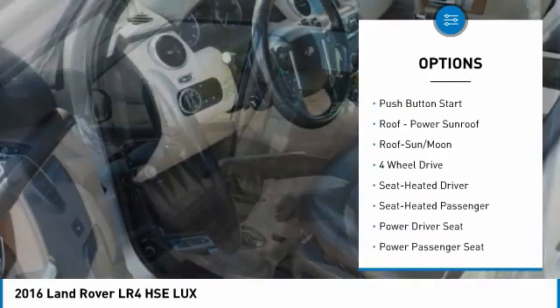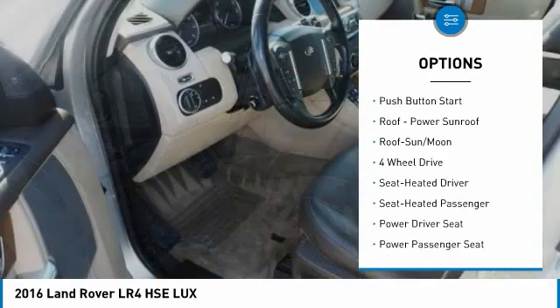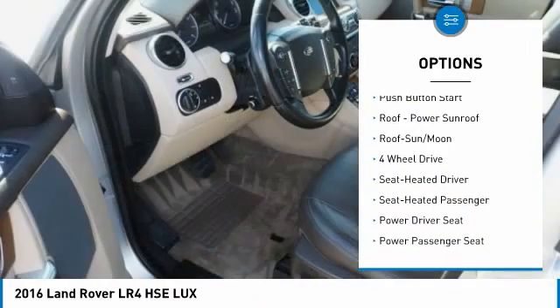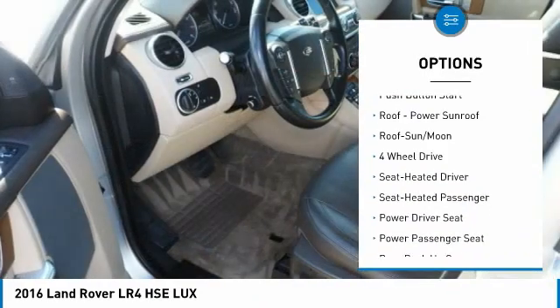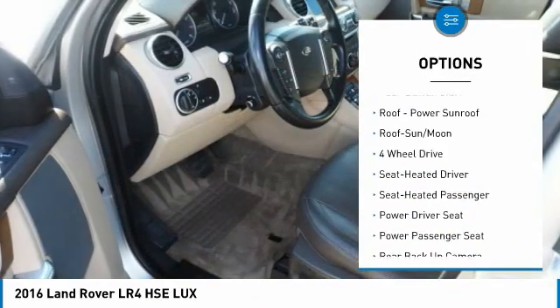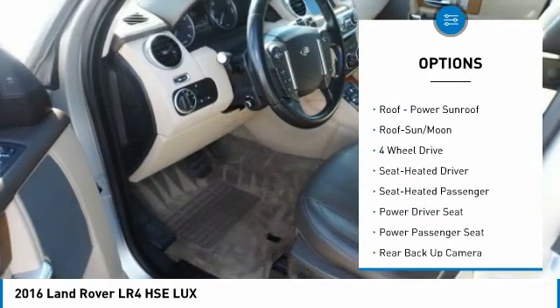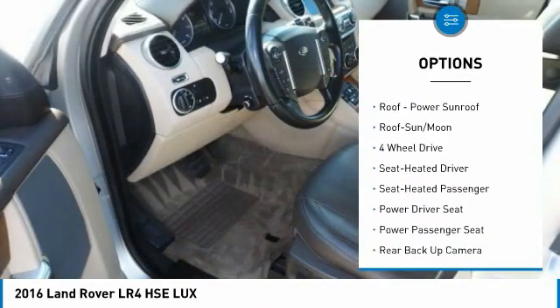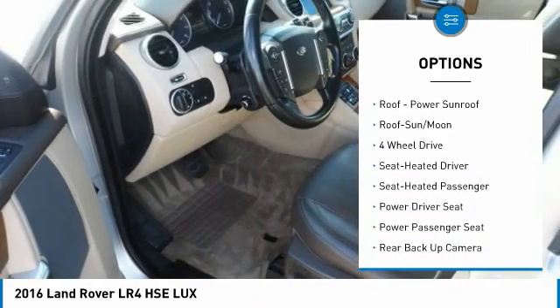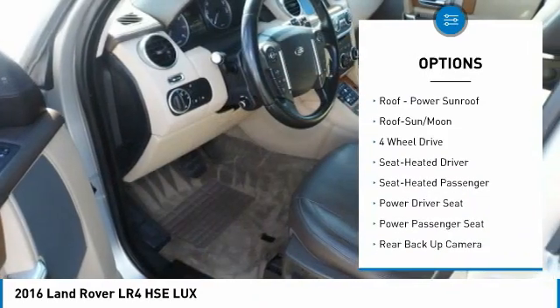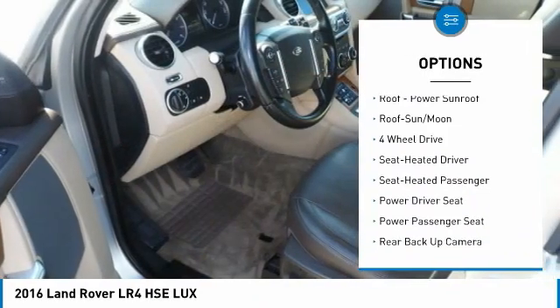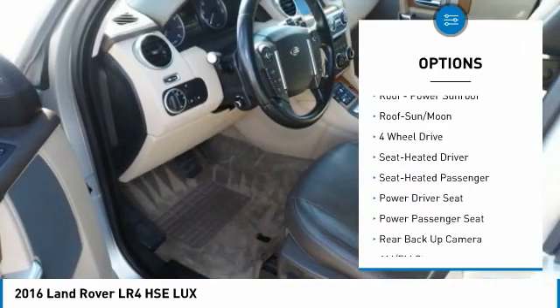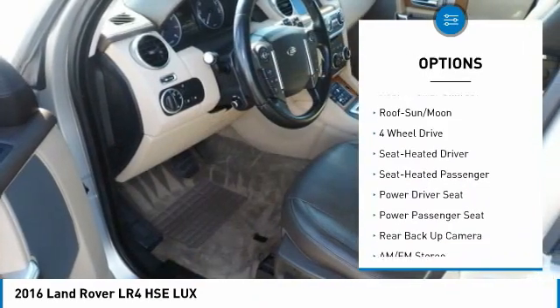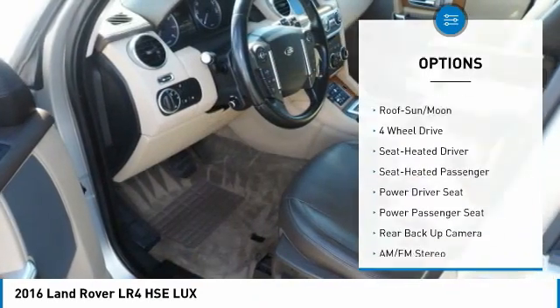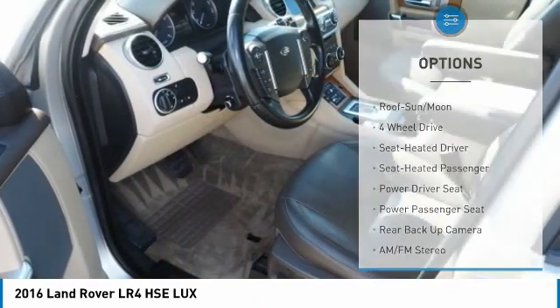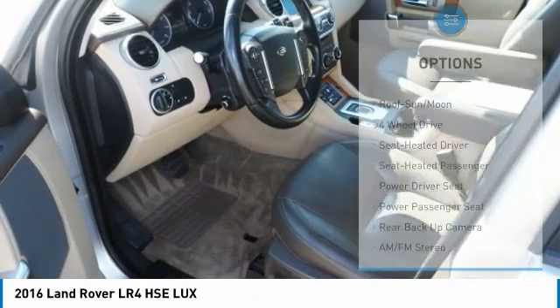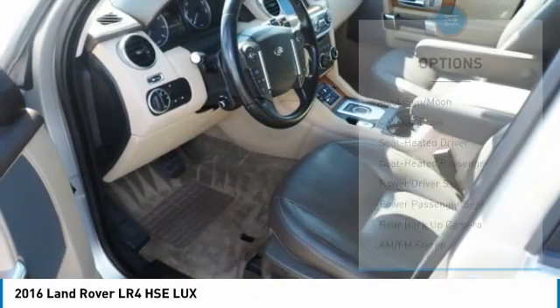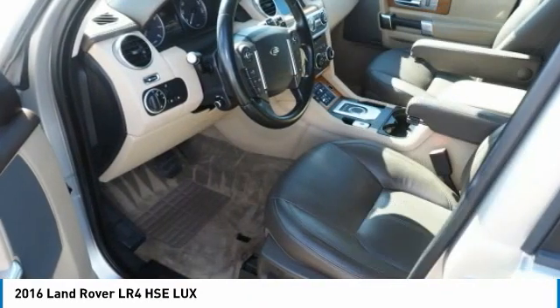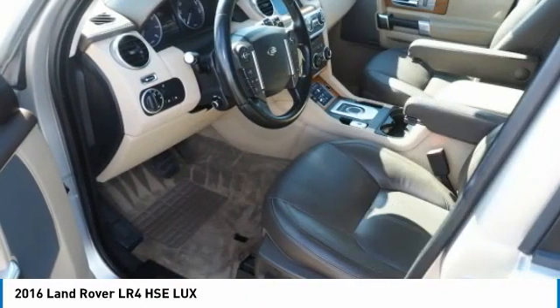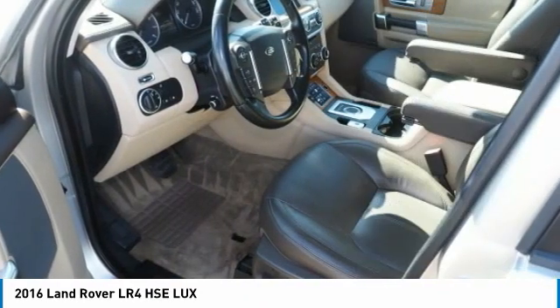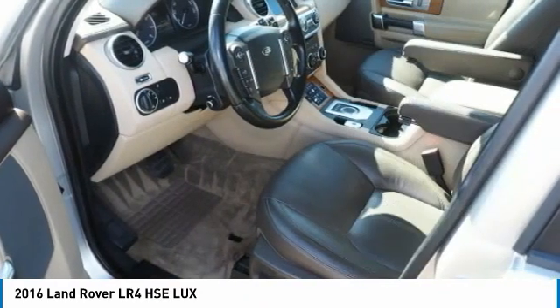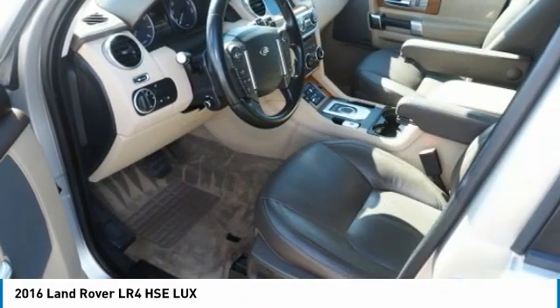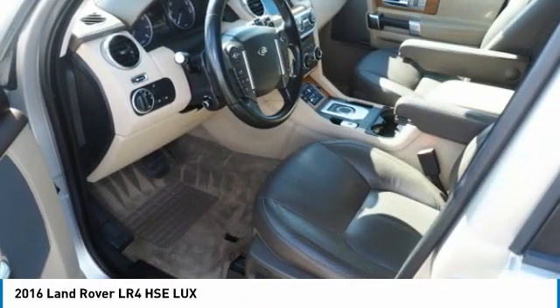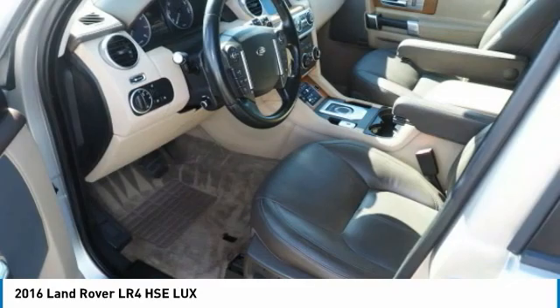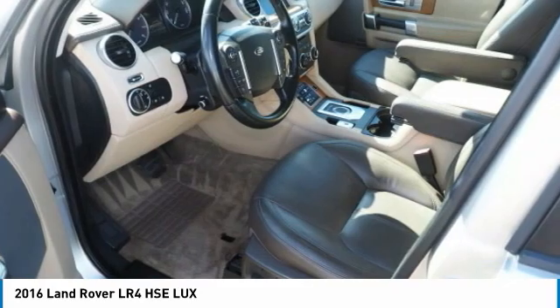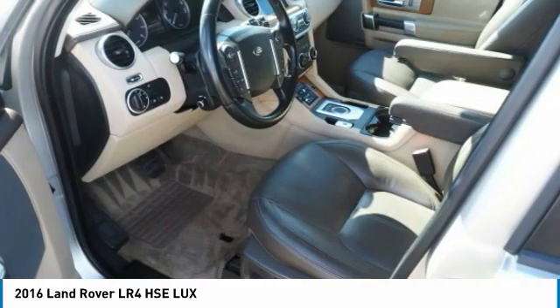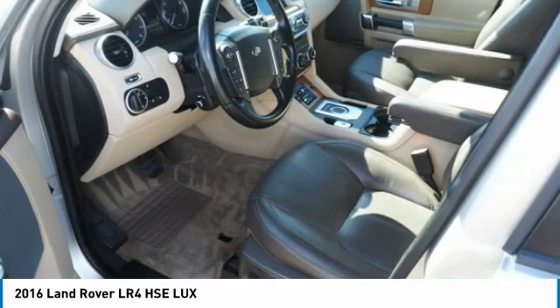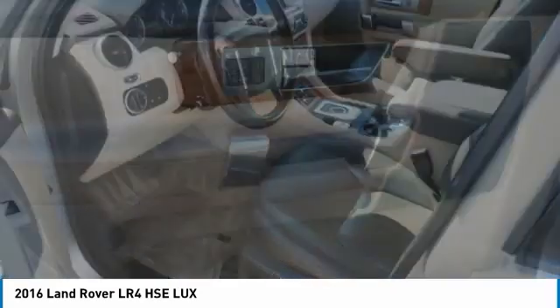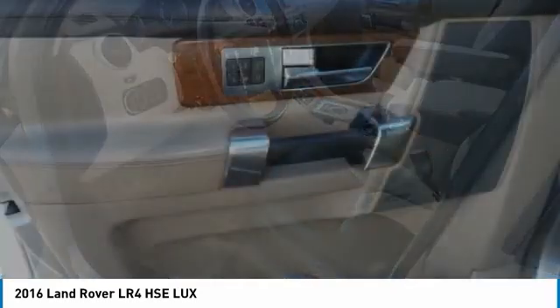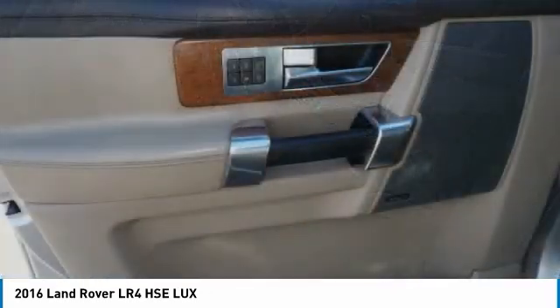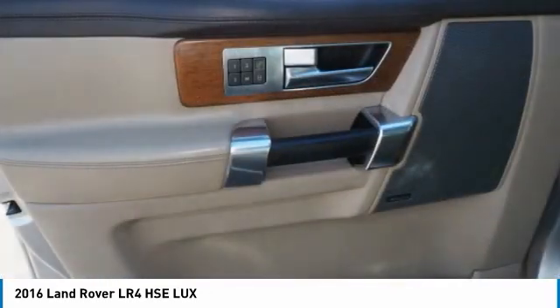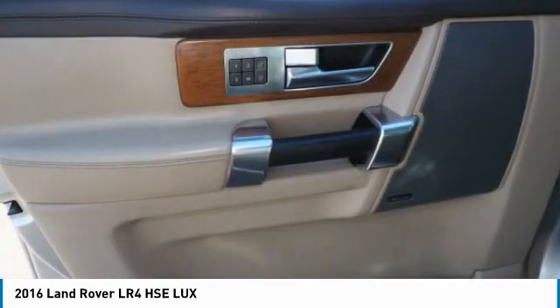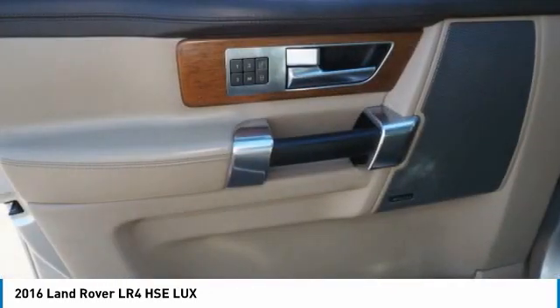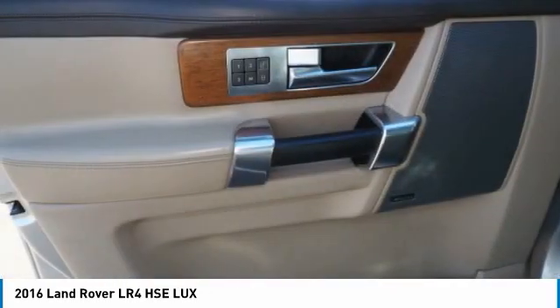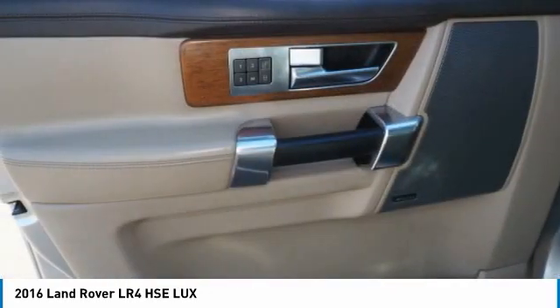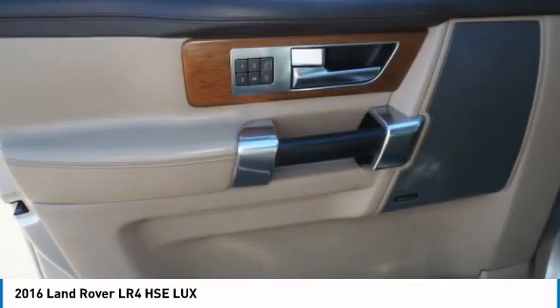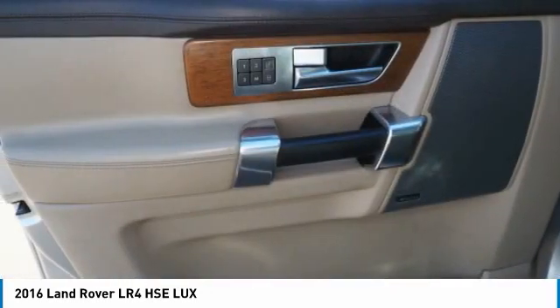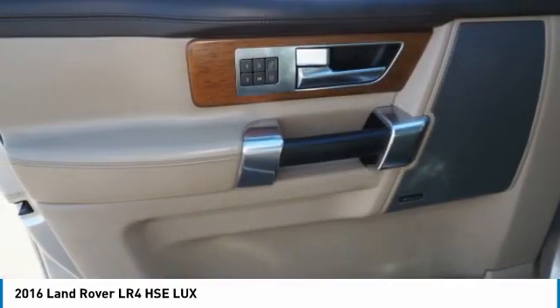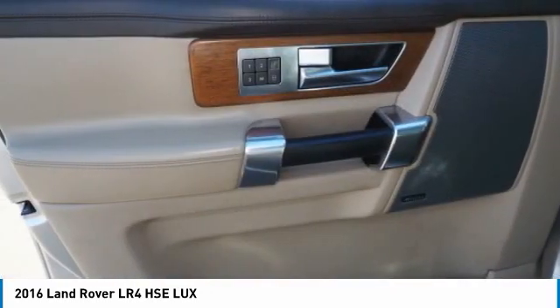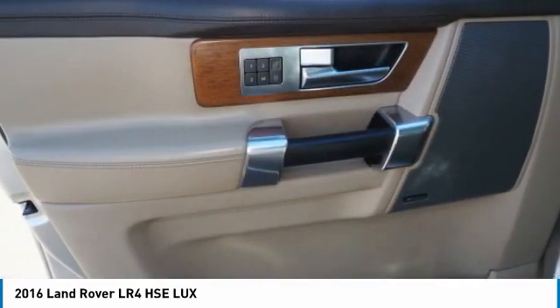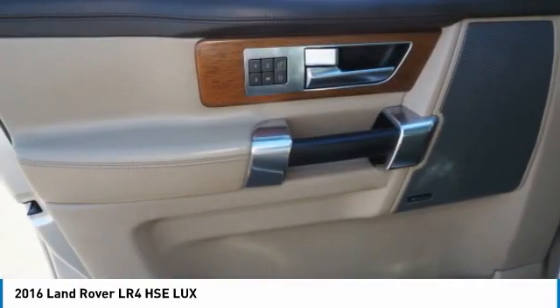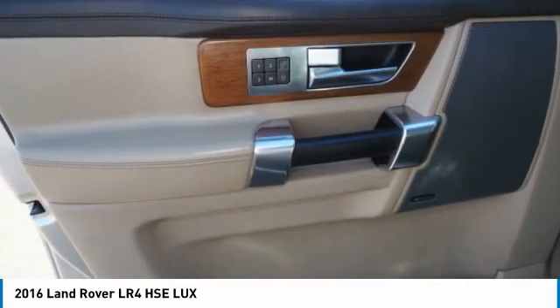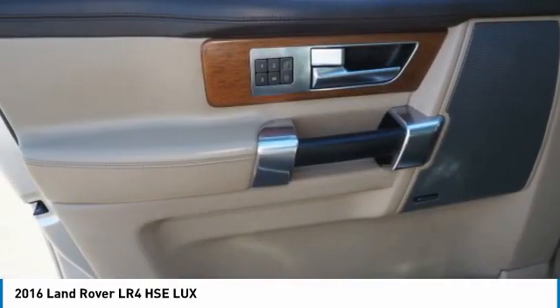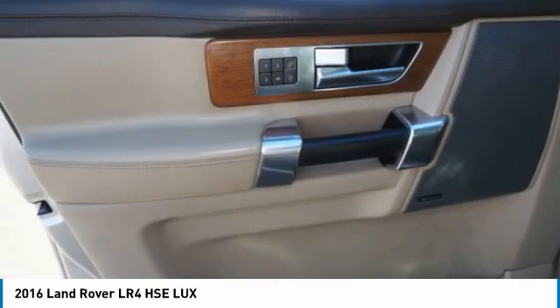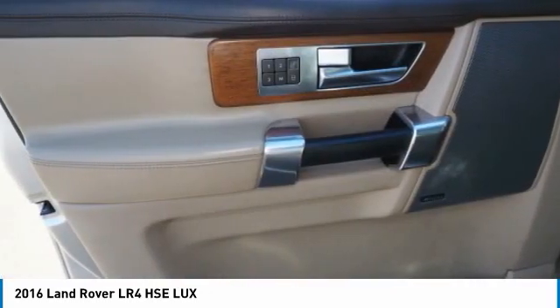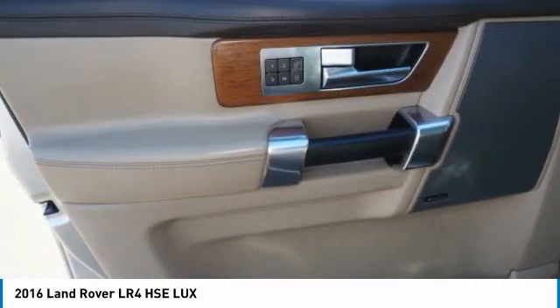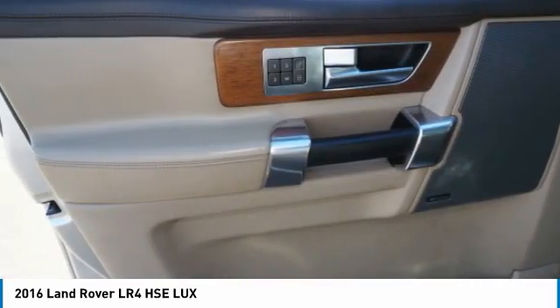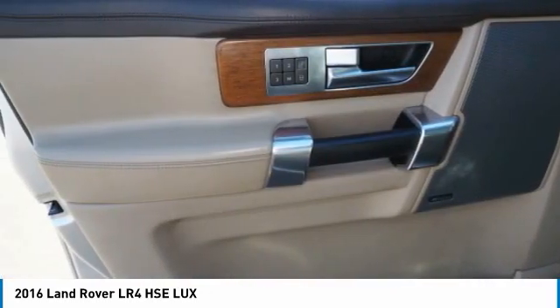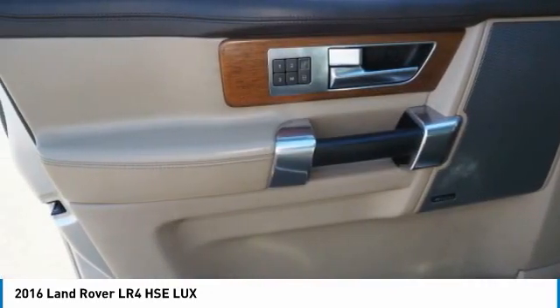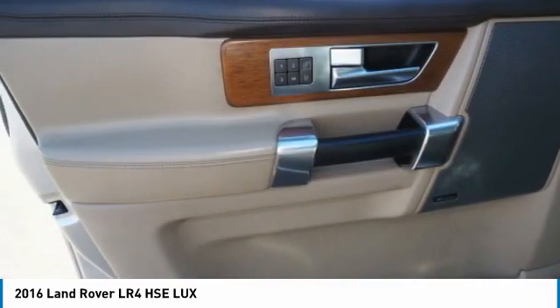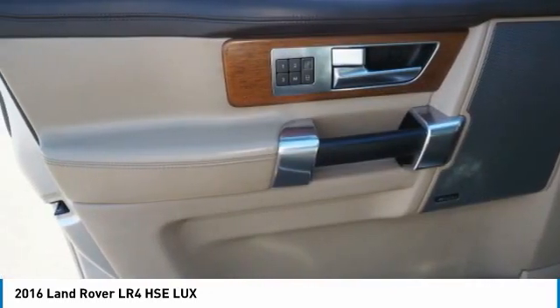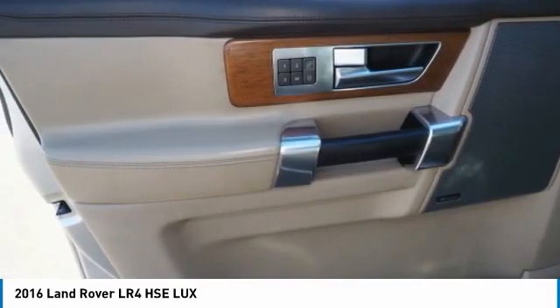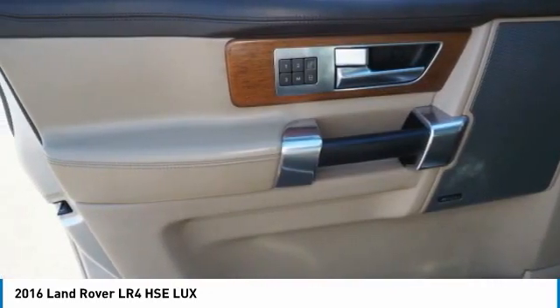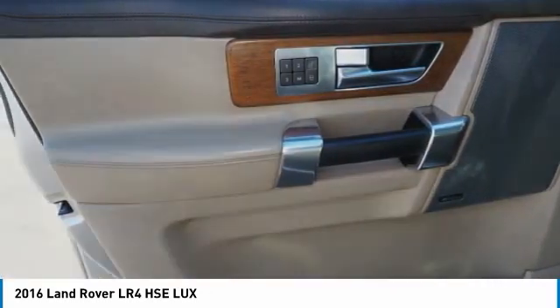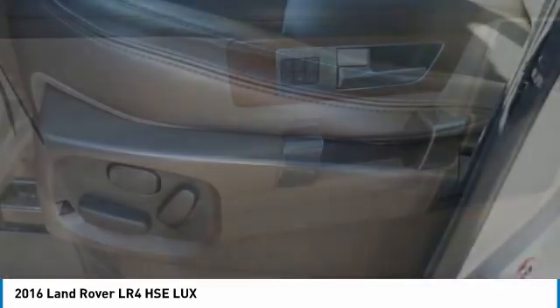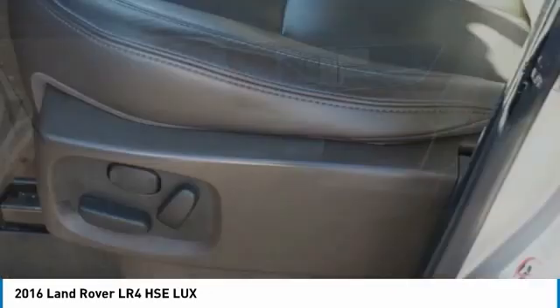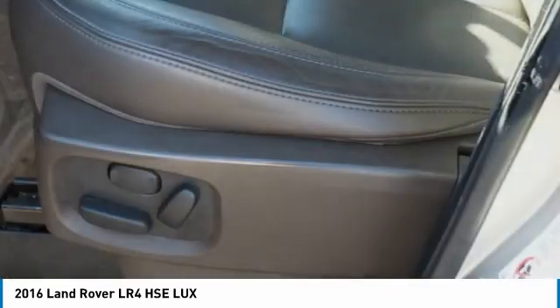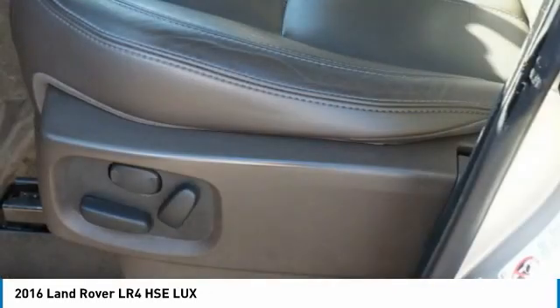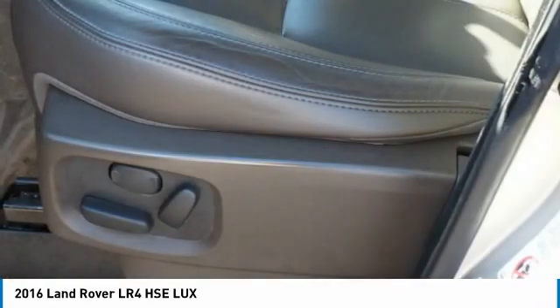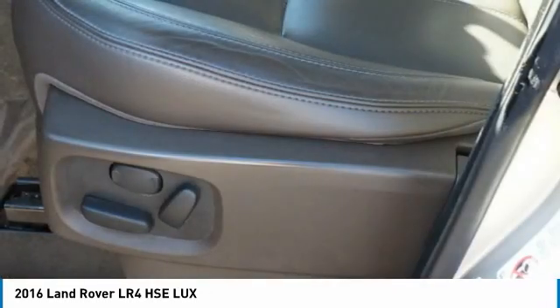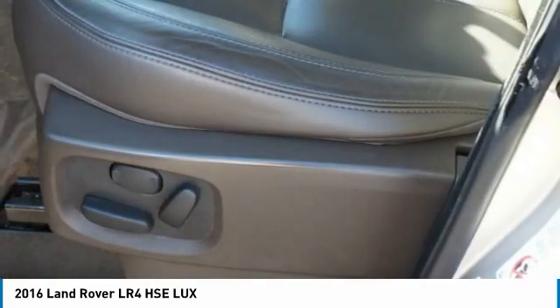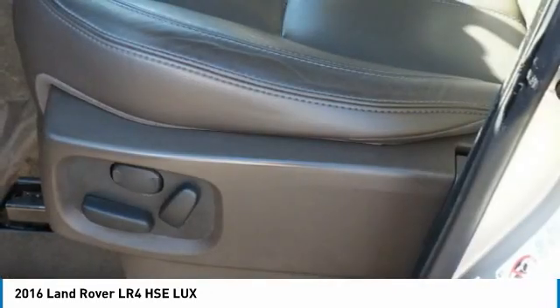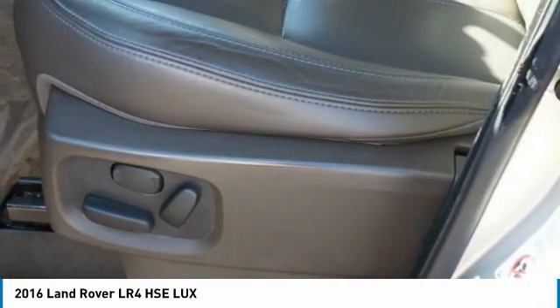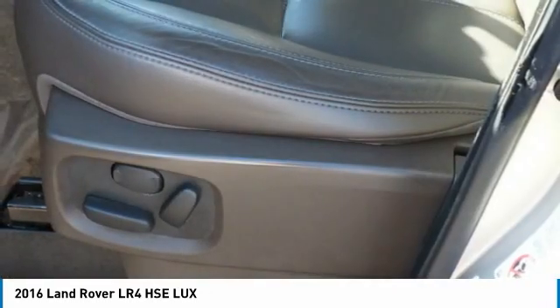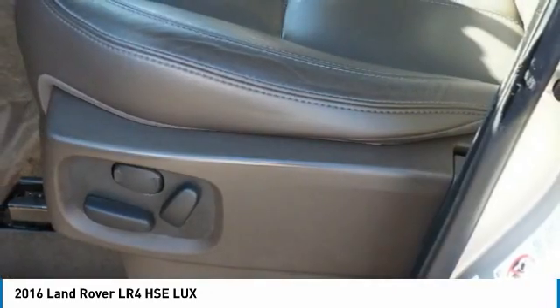Mirror memory, mirrors power, passenger mirror, backup camera, push button start. Come take a test drive today.